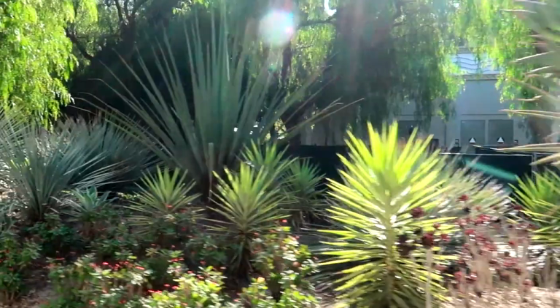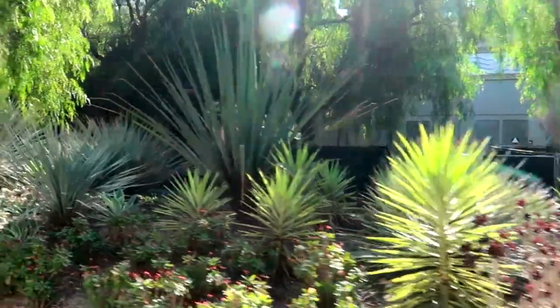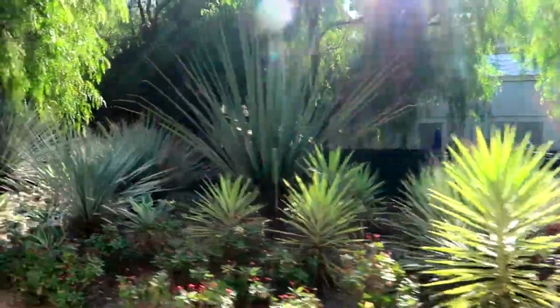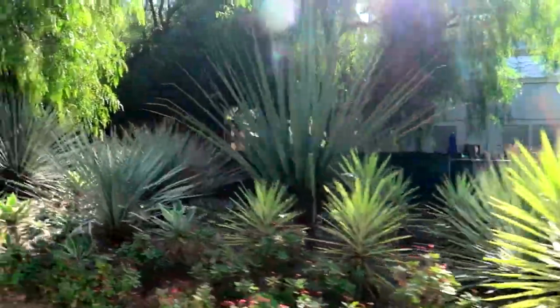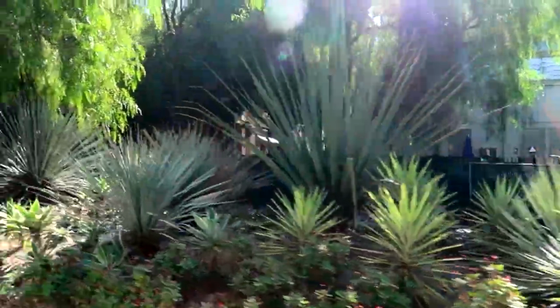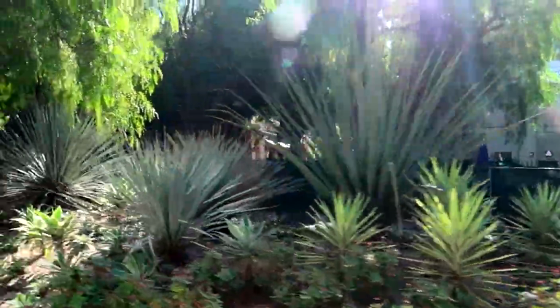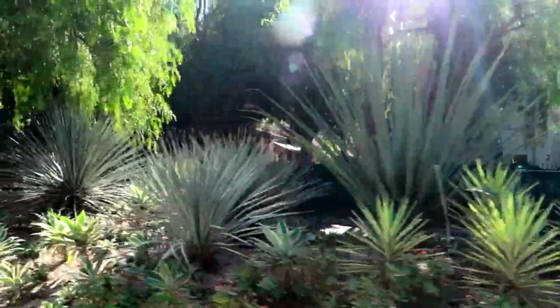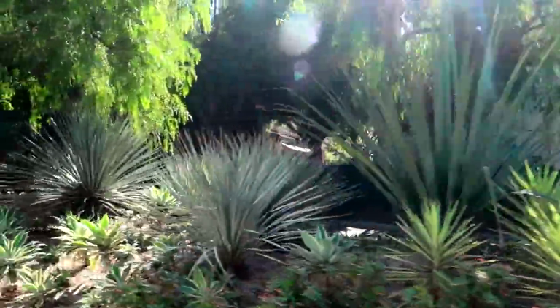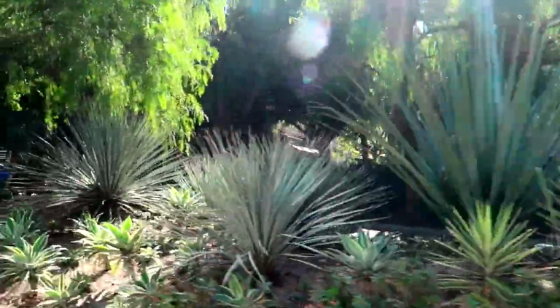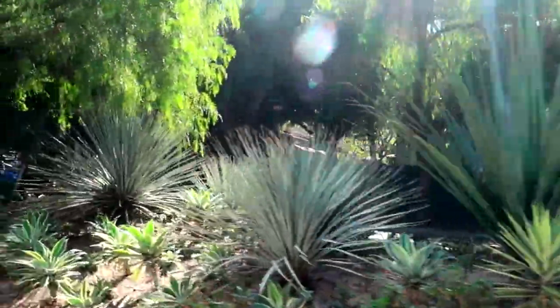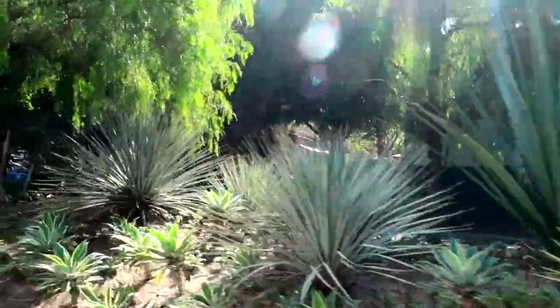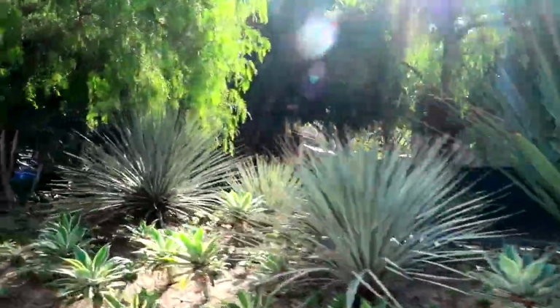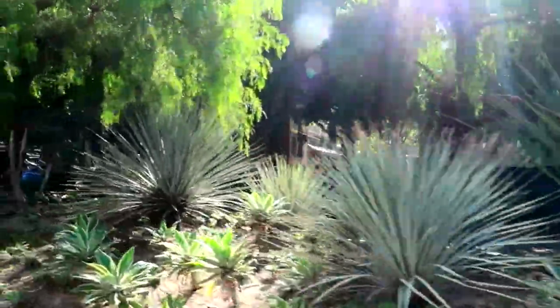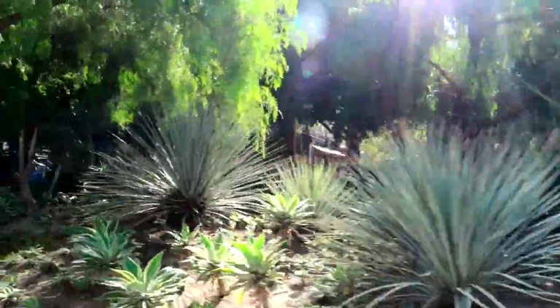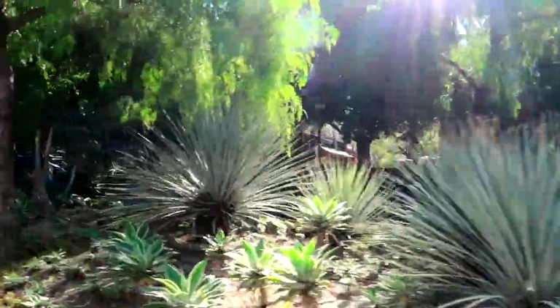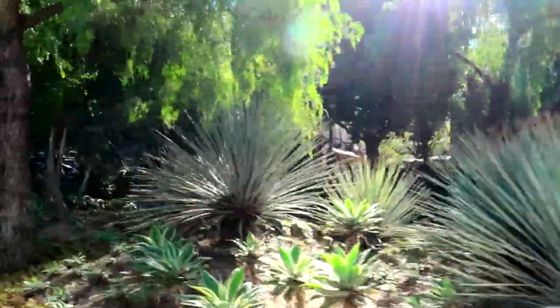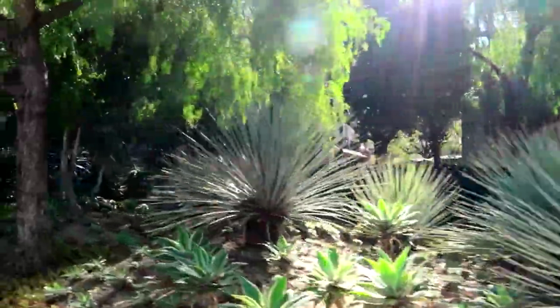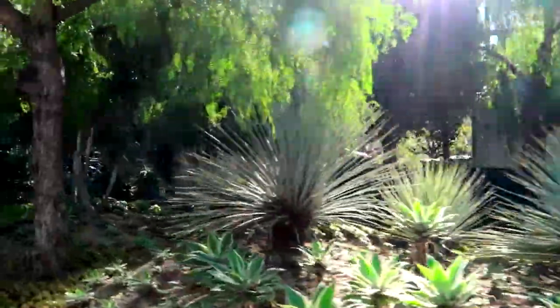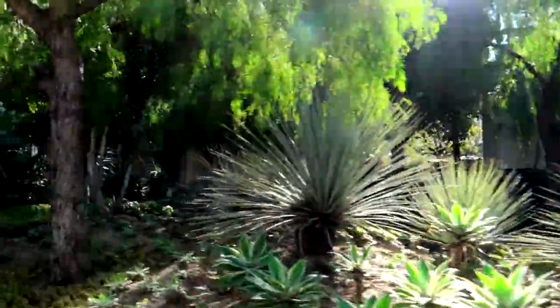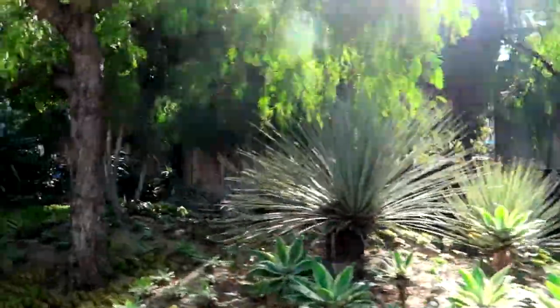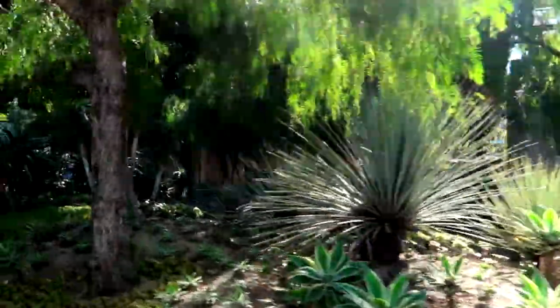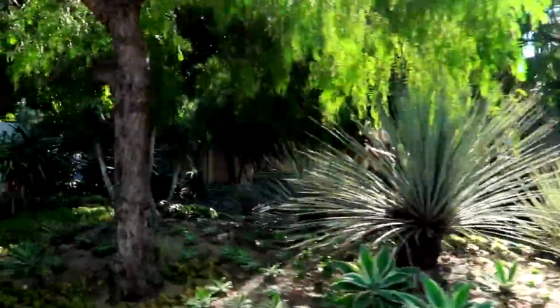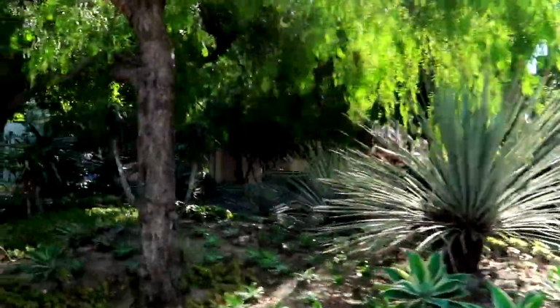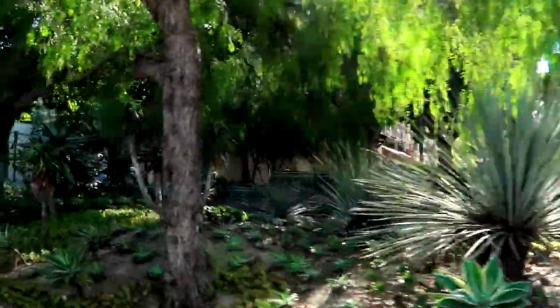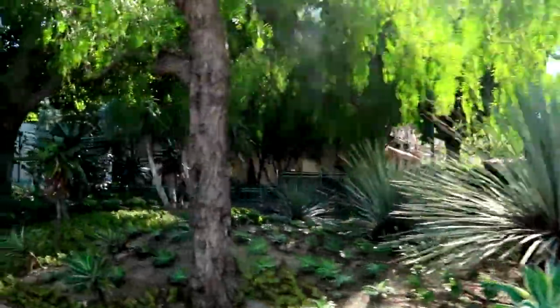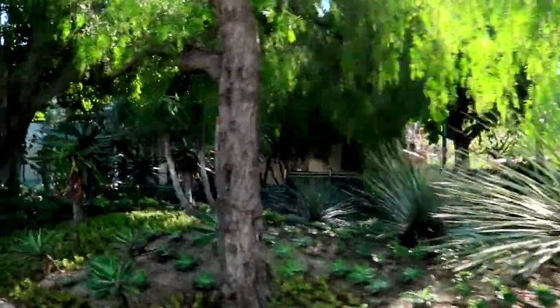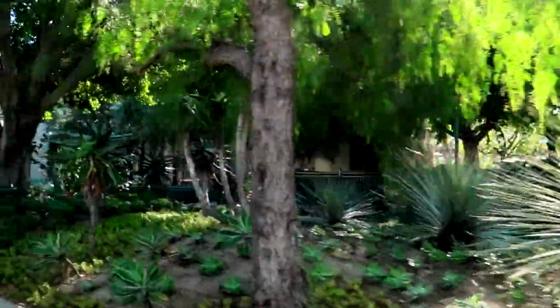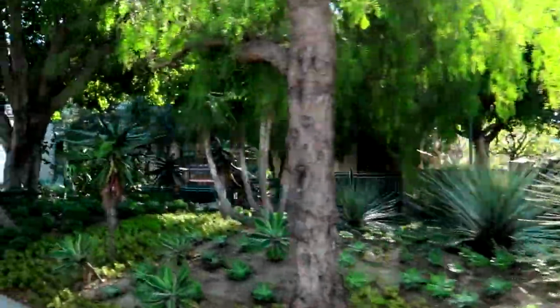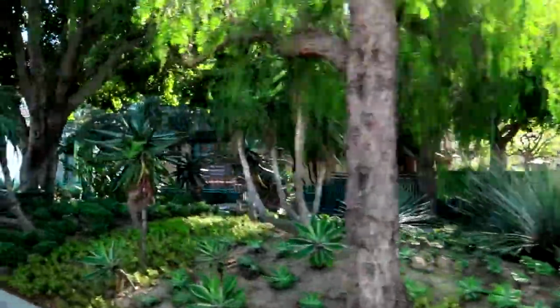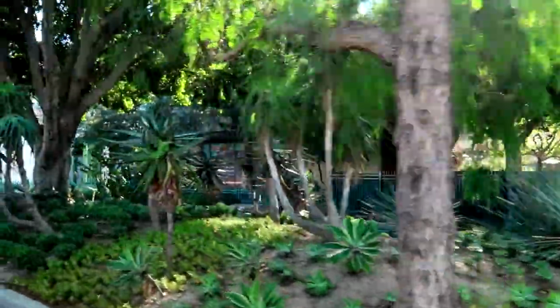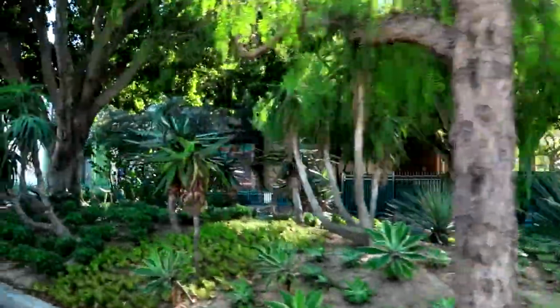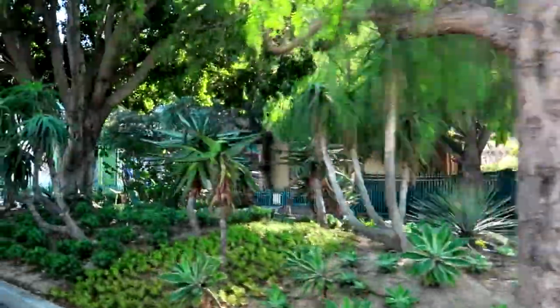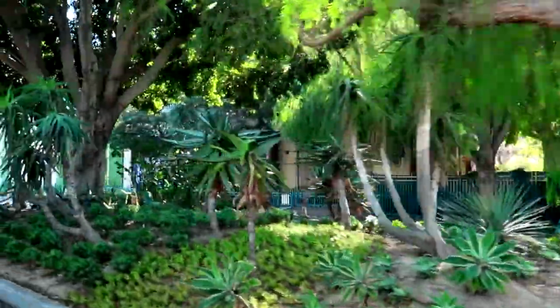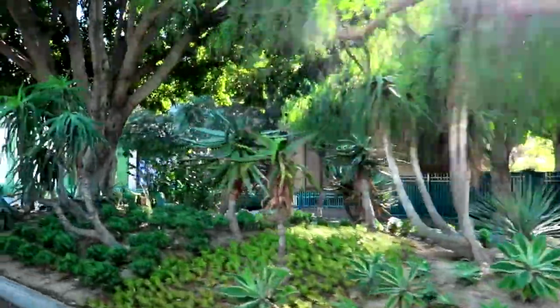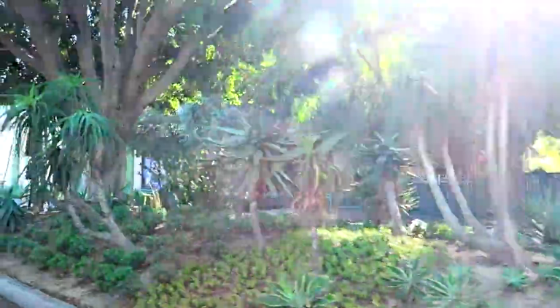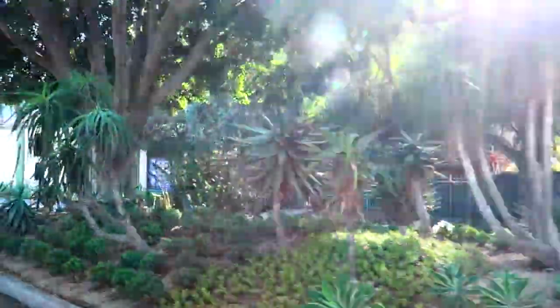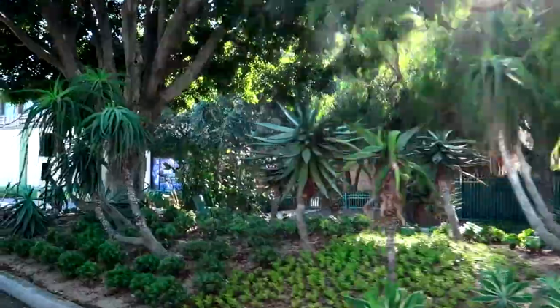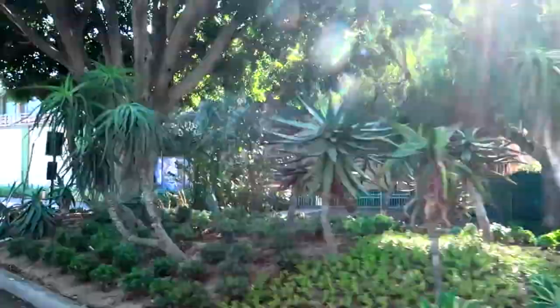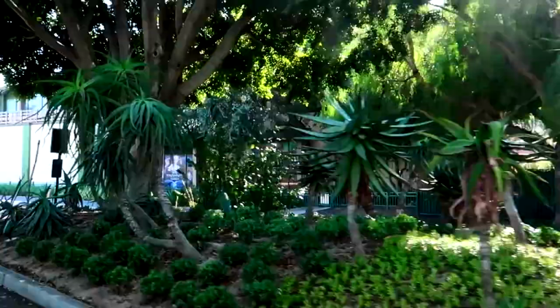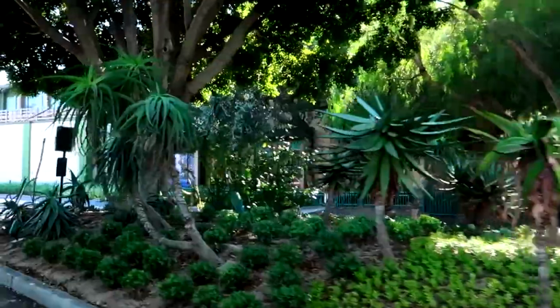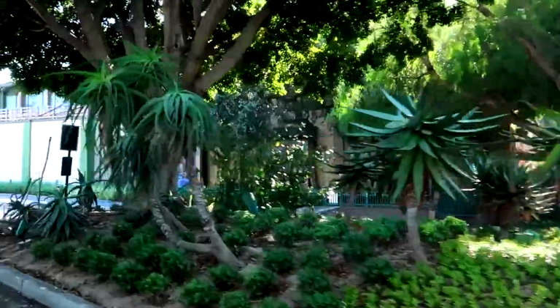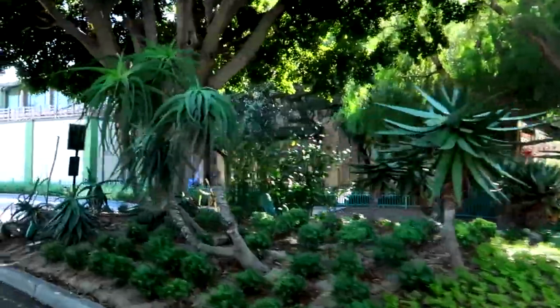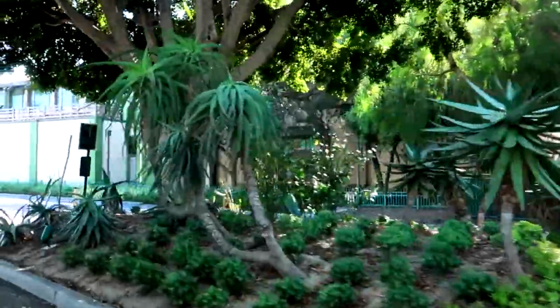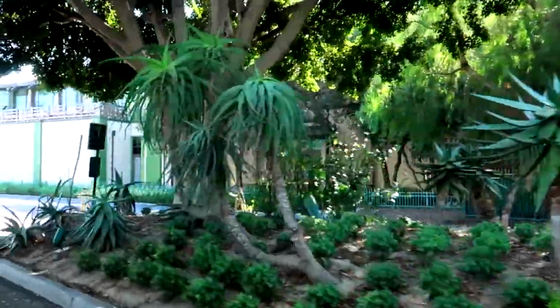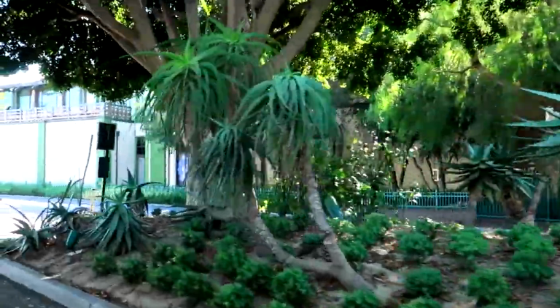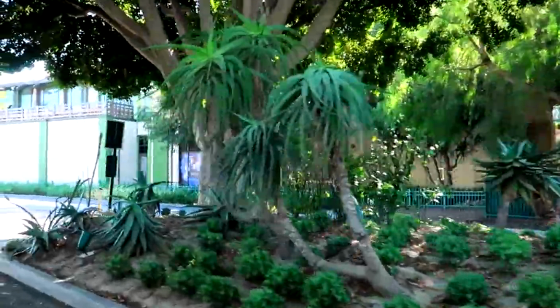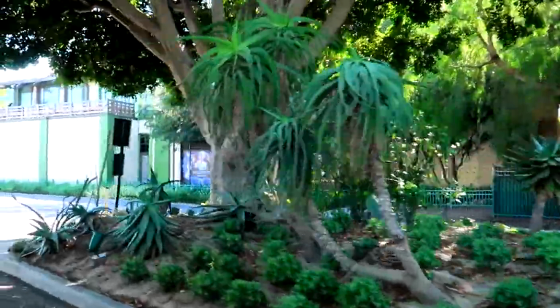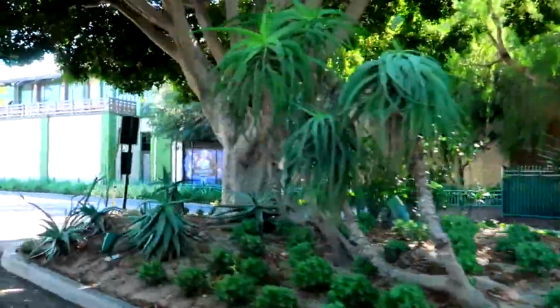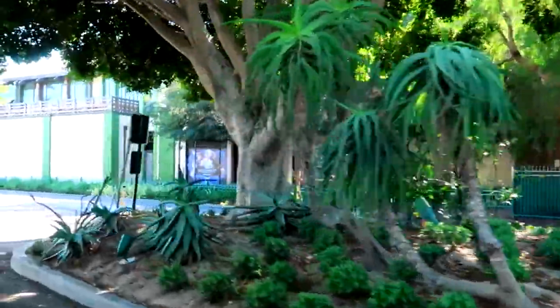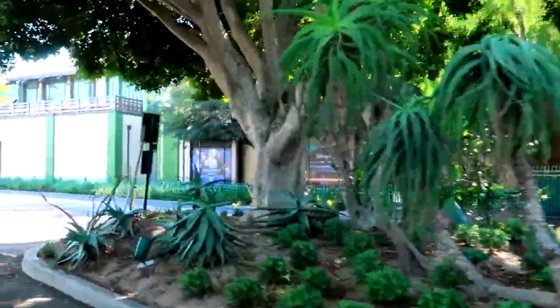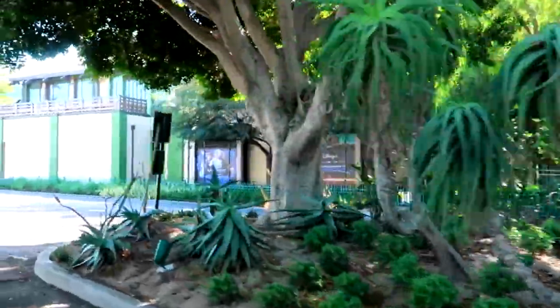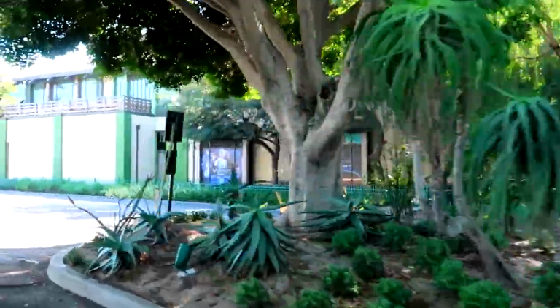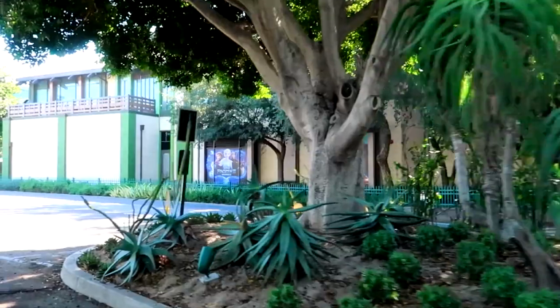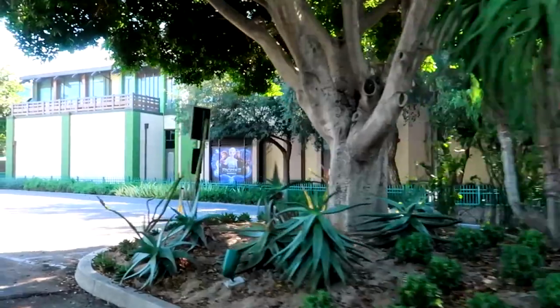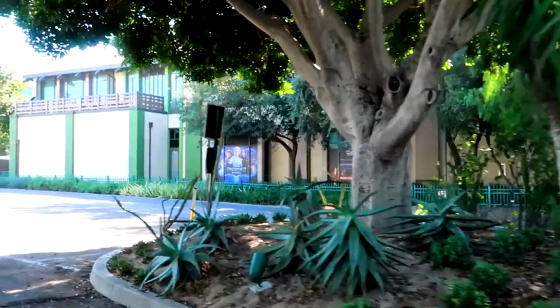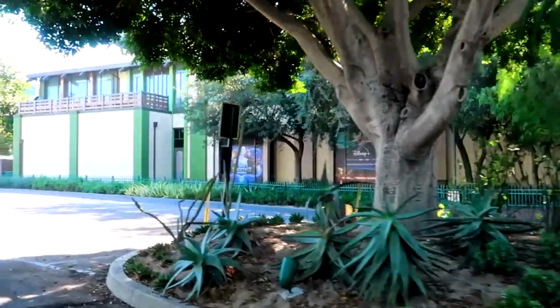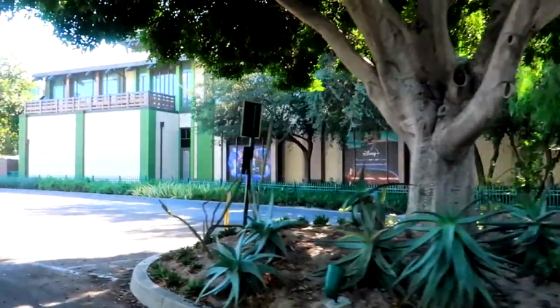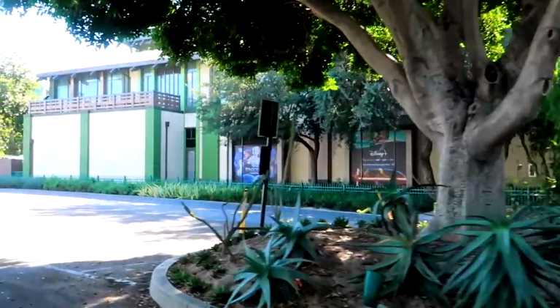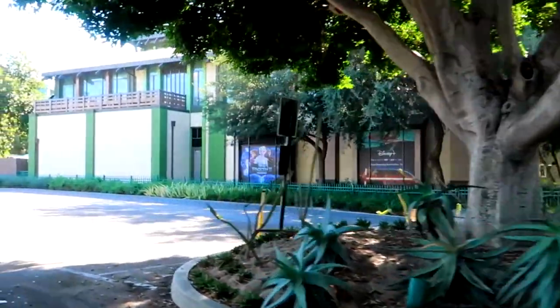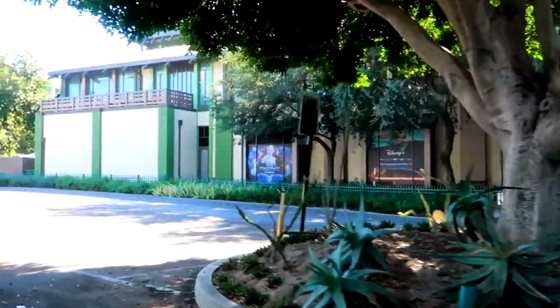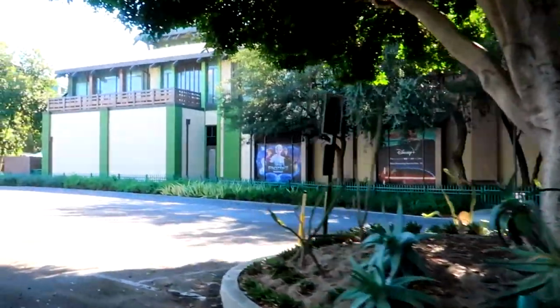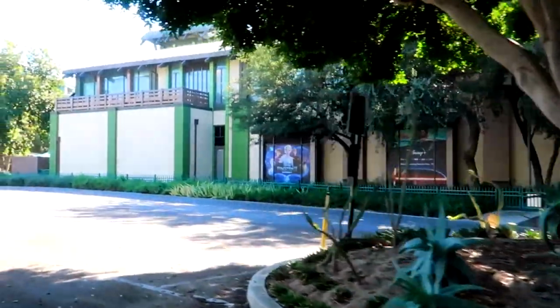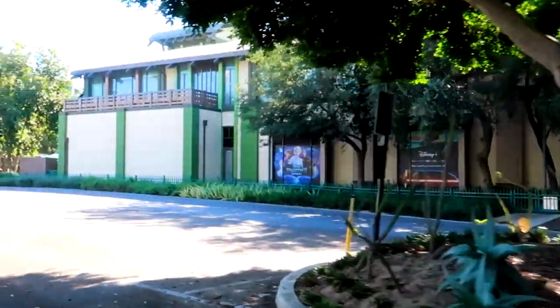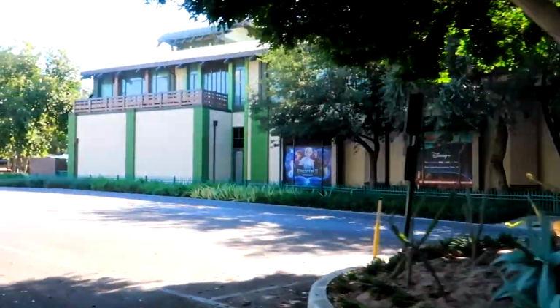Thanks for traveling with us today and we hope you have a happy and memorable visit to the Disneyland Resort.